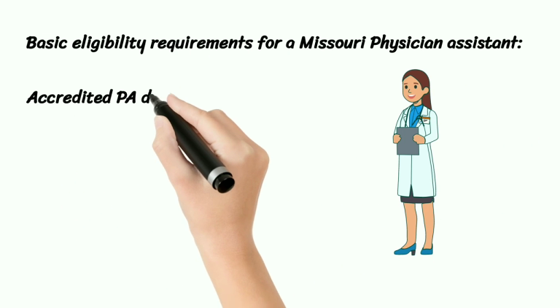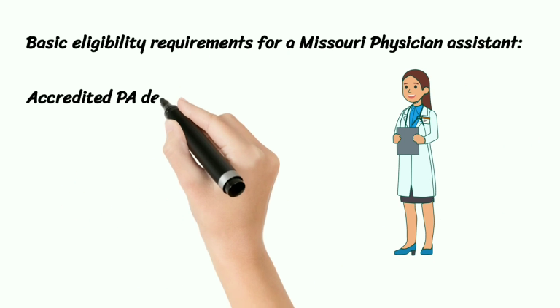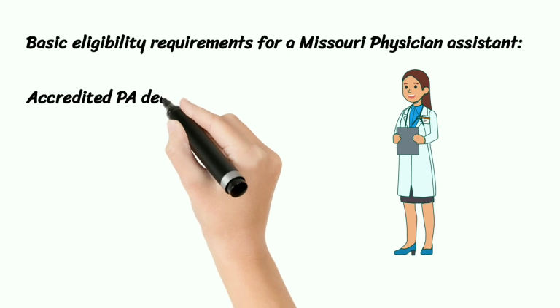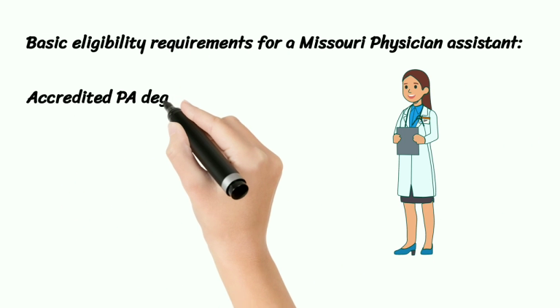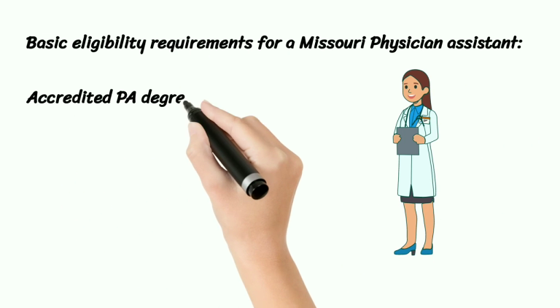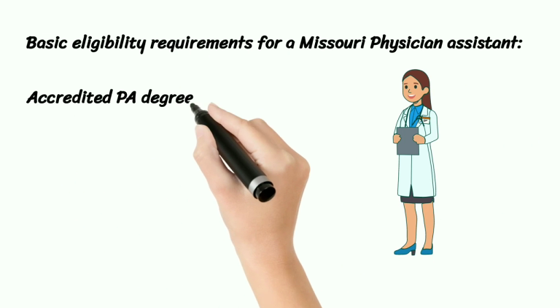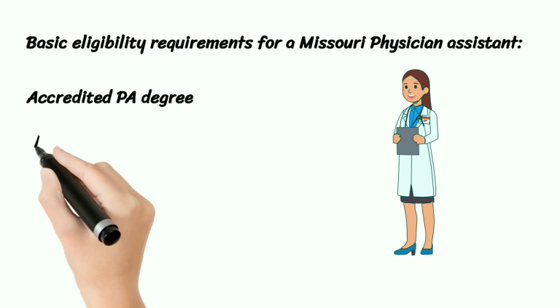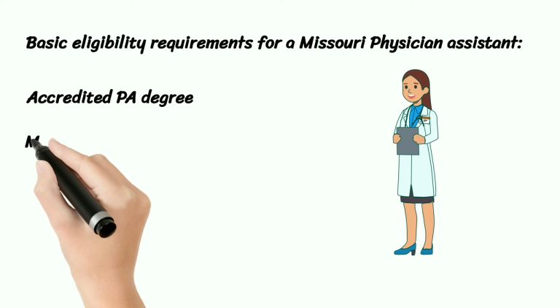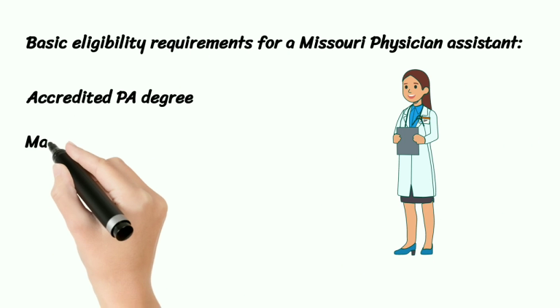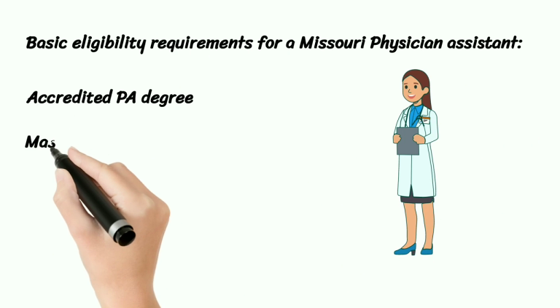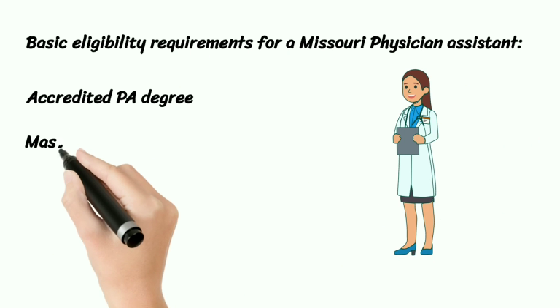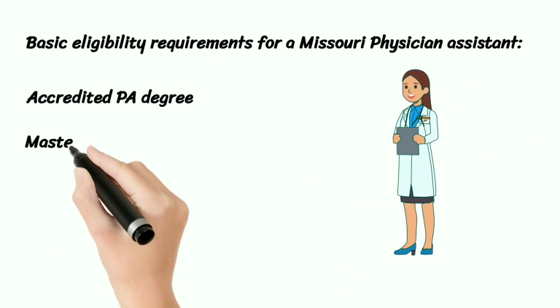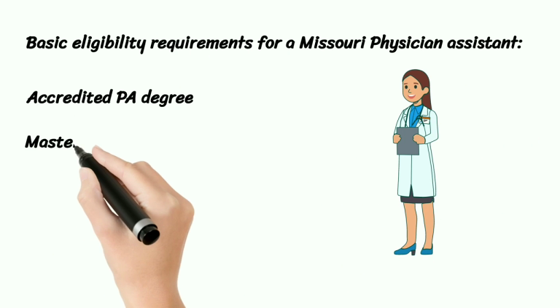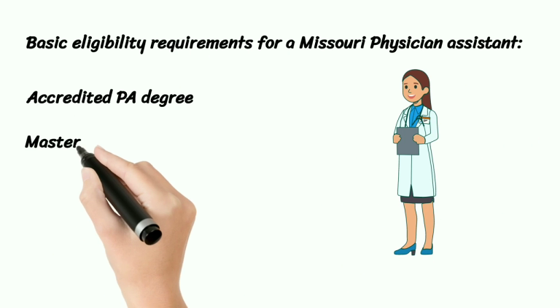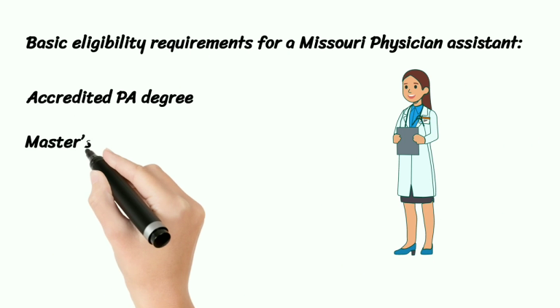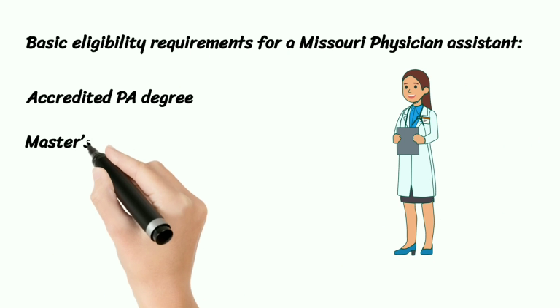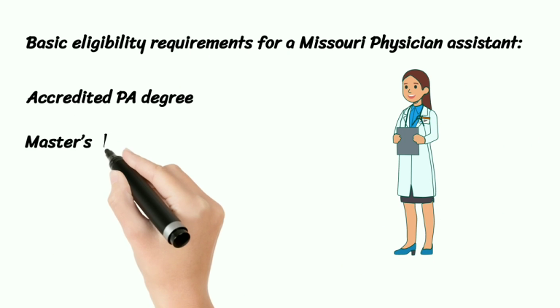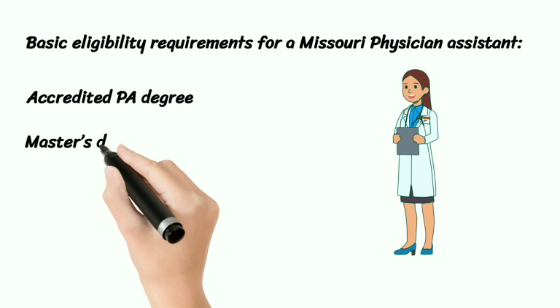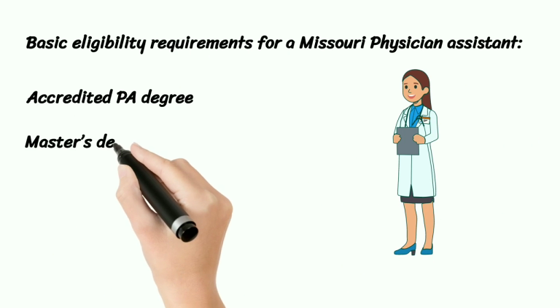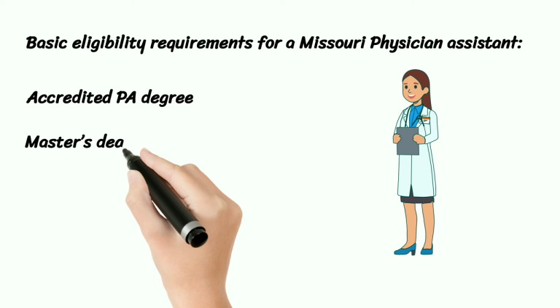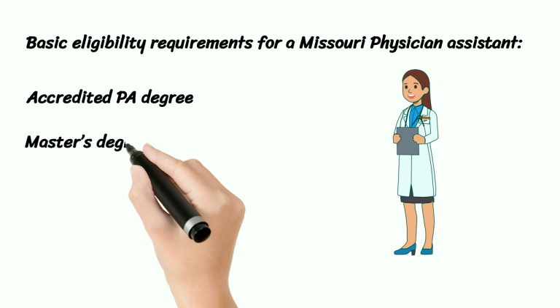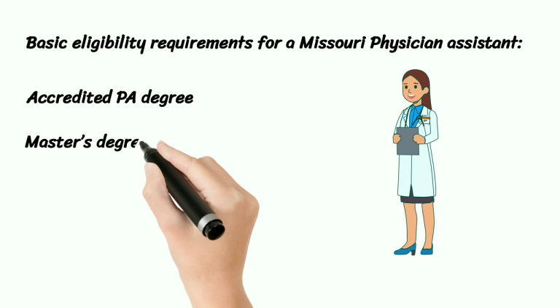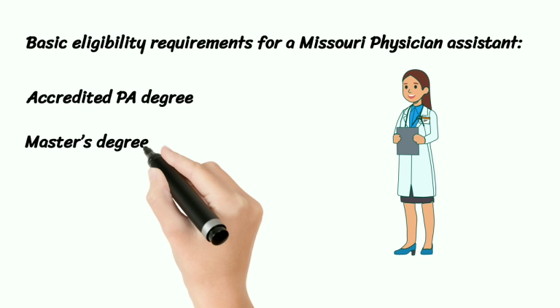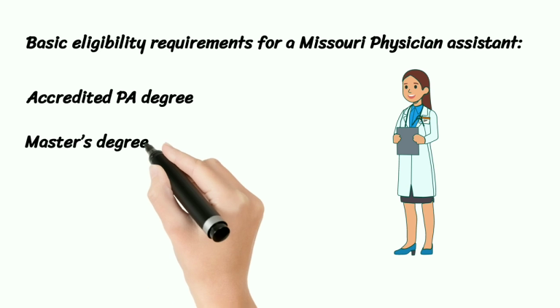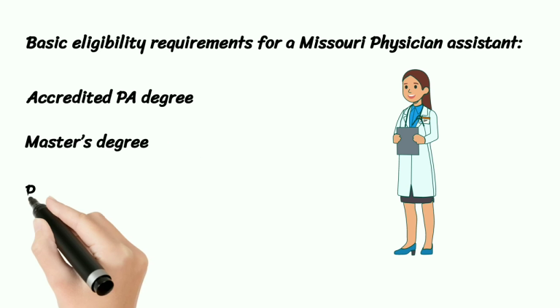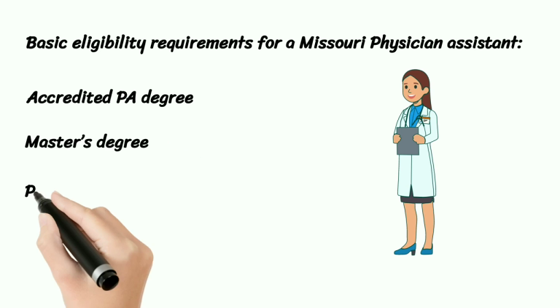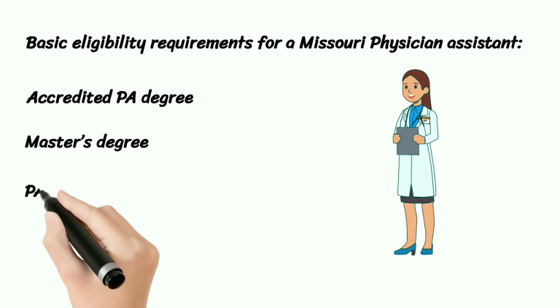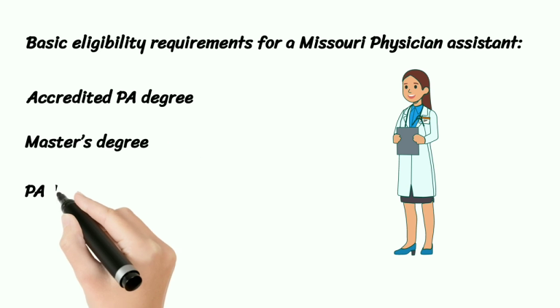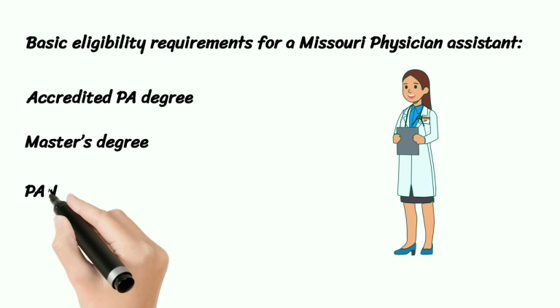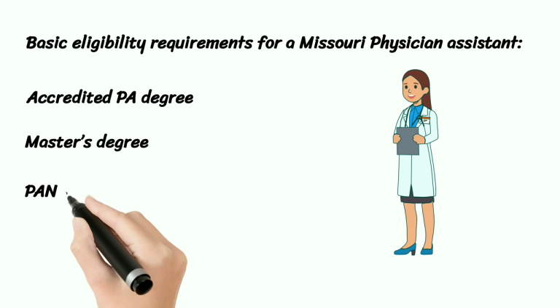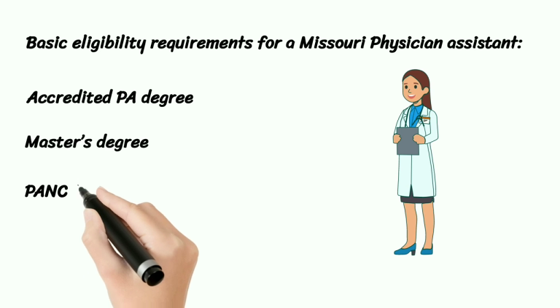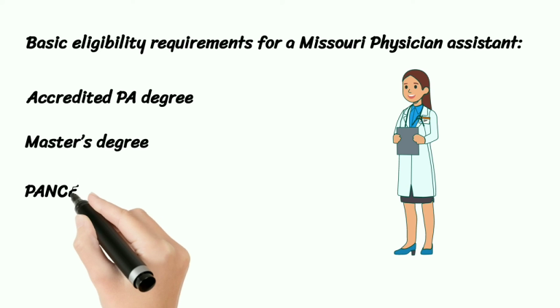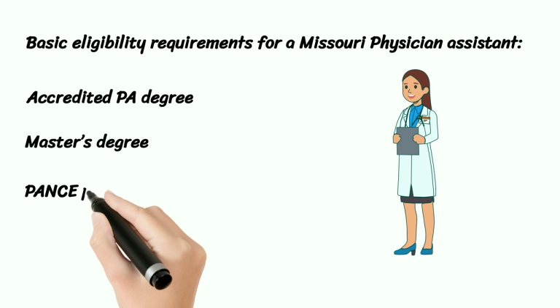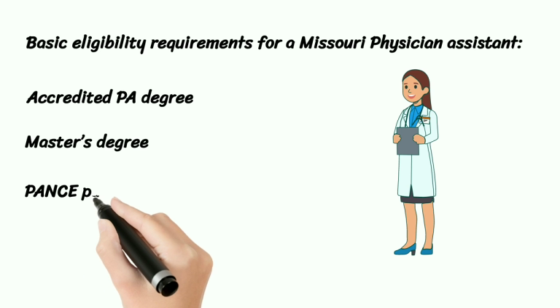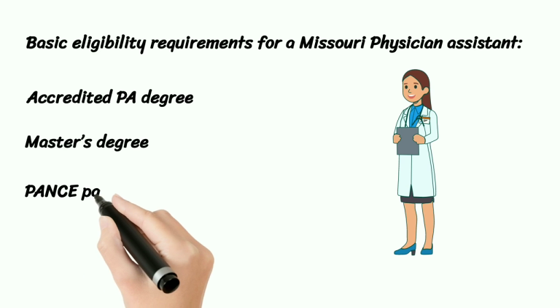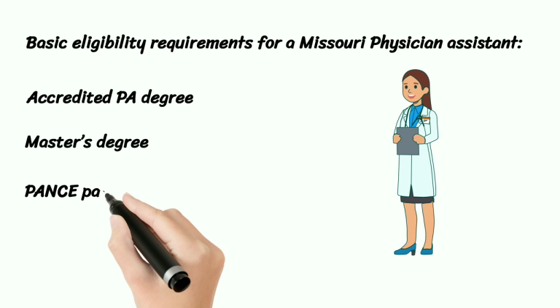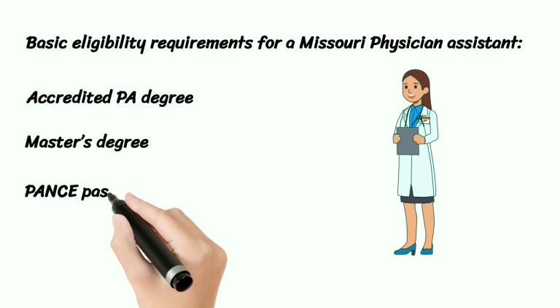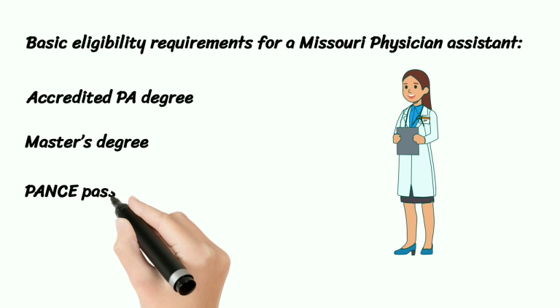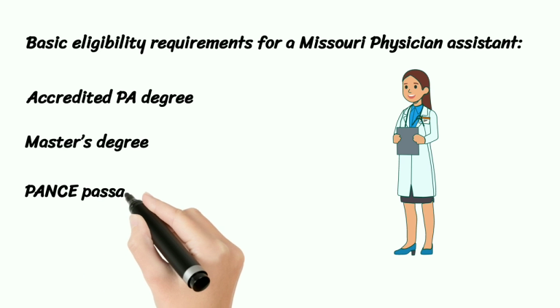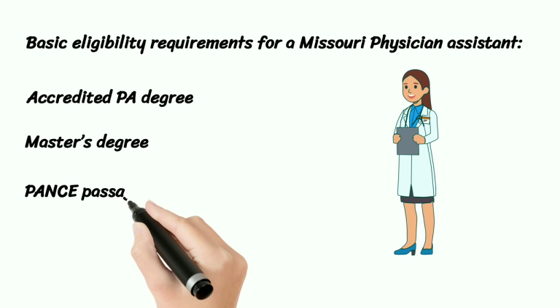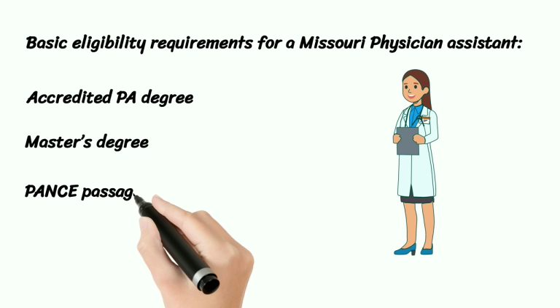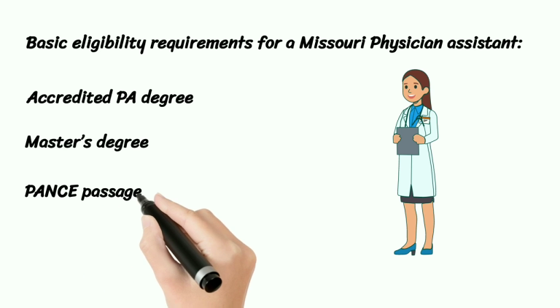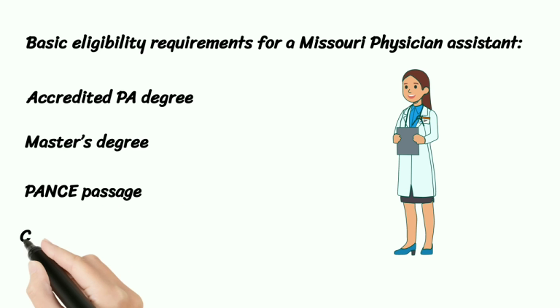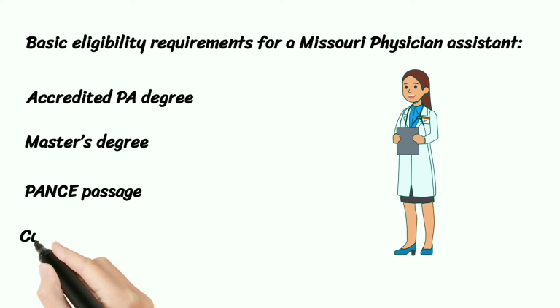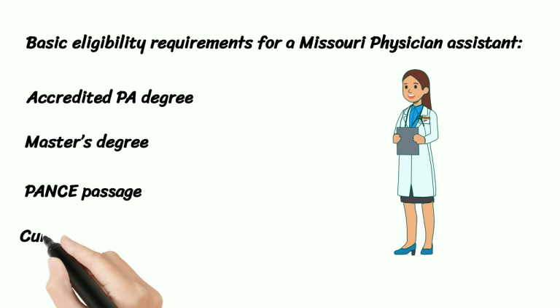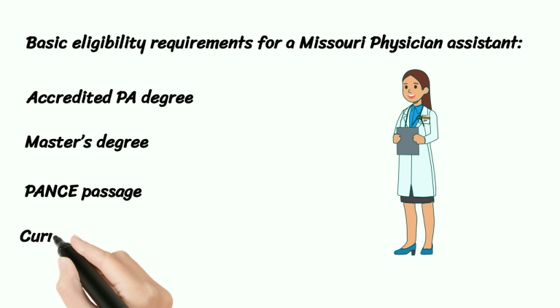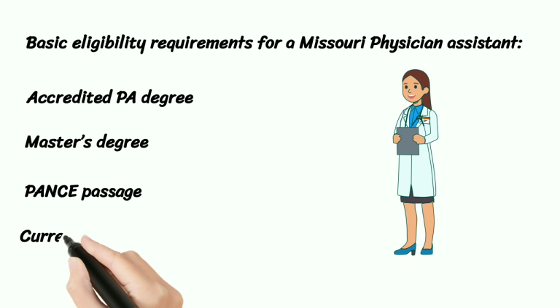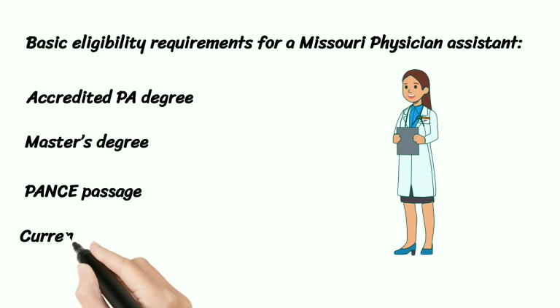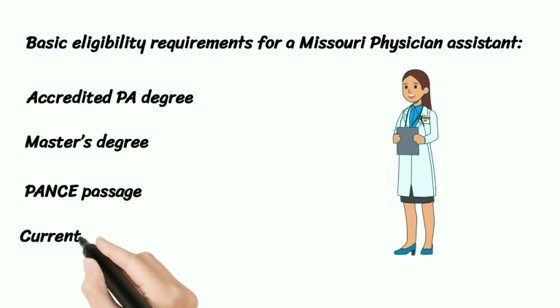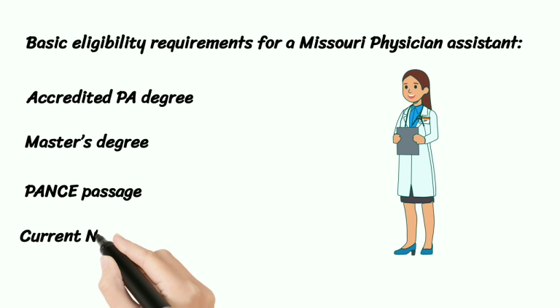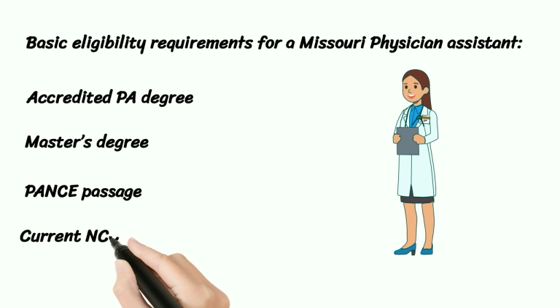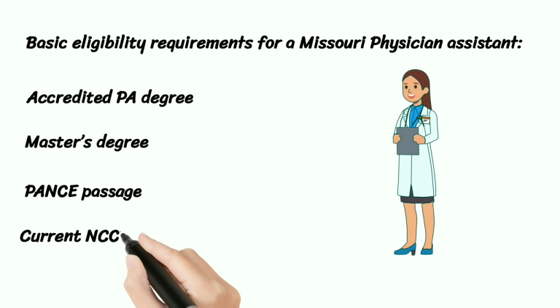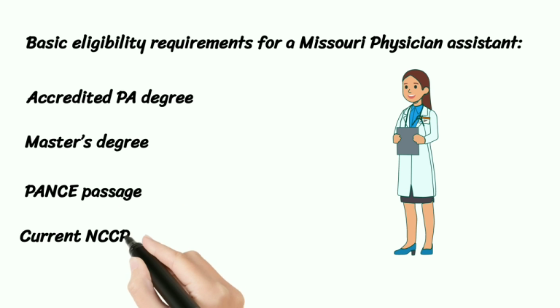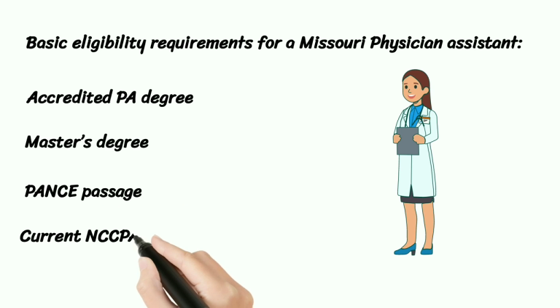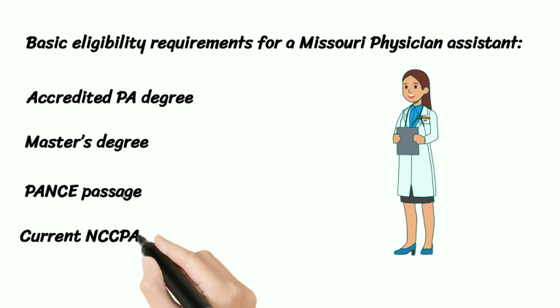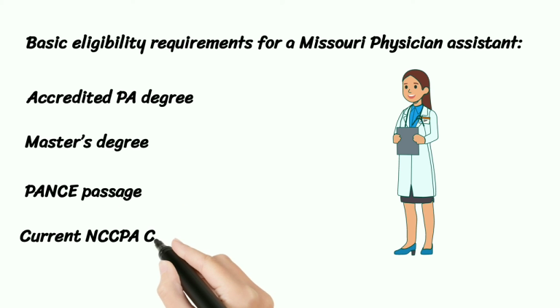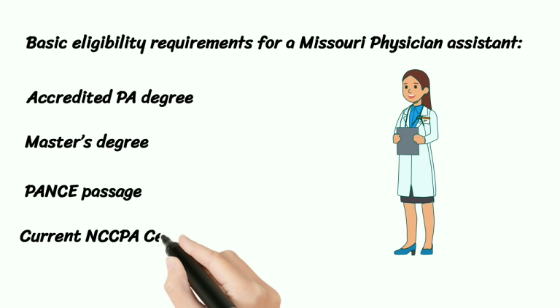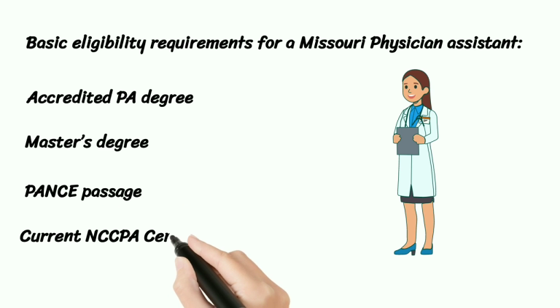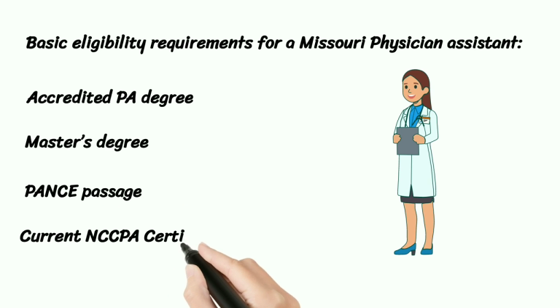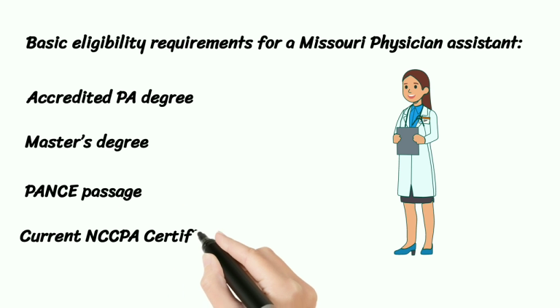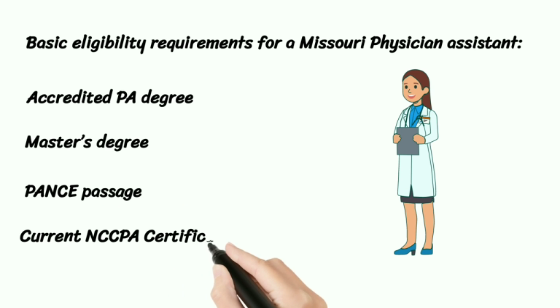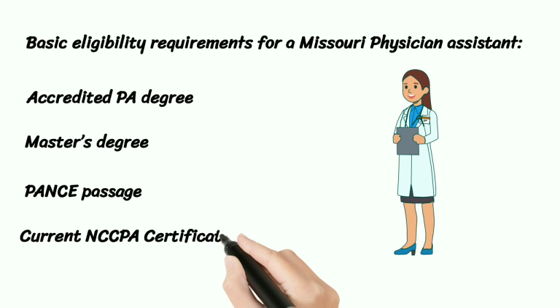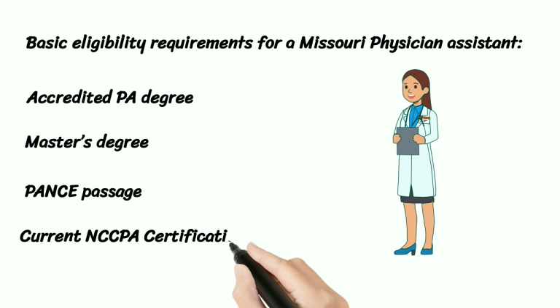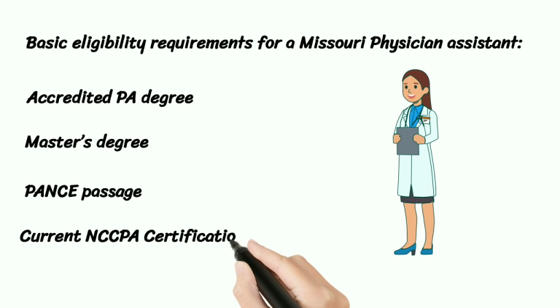Accredited PA Degree. Master's Degree. PANCE Passage. Current NCCPA Certification.